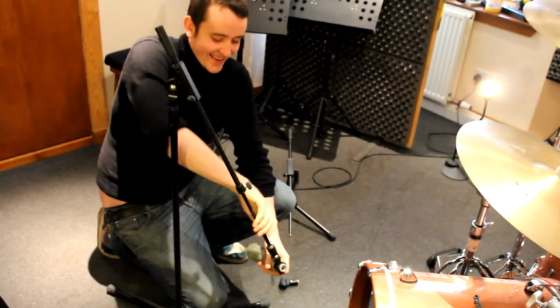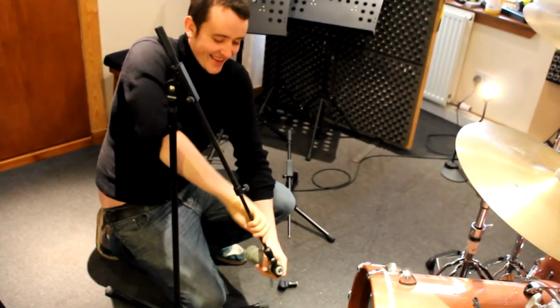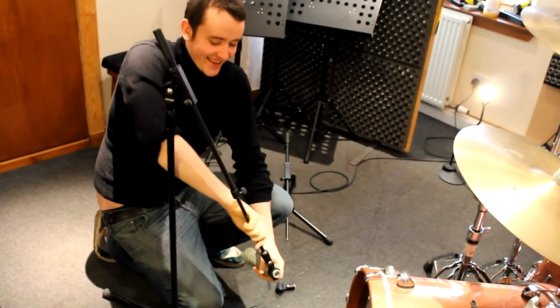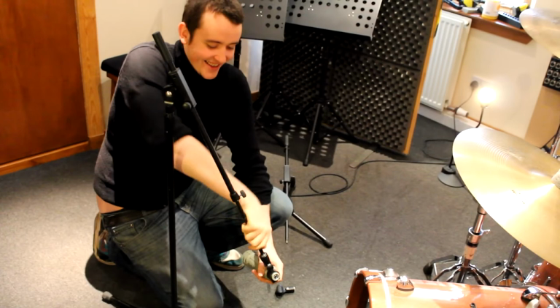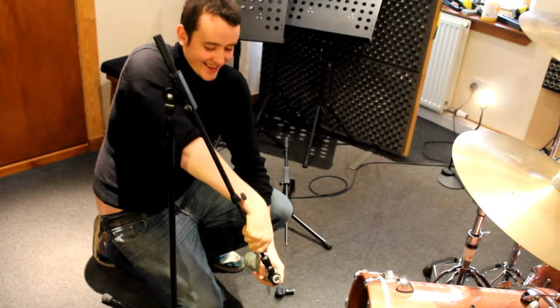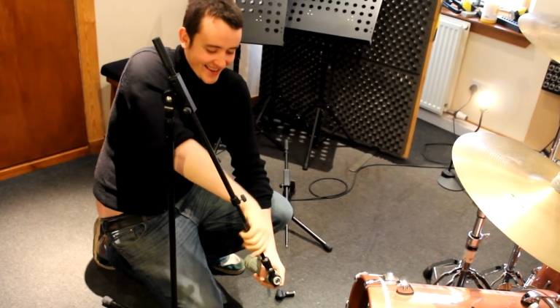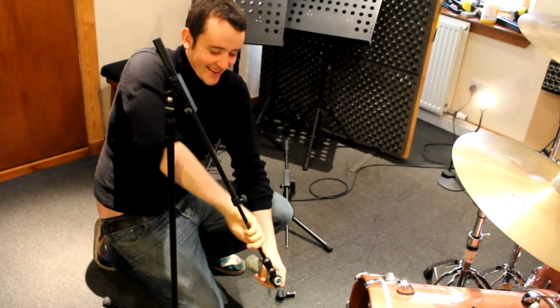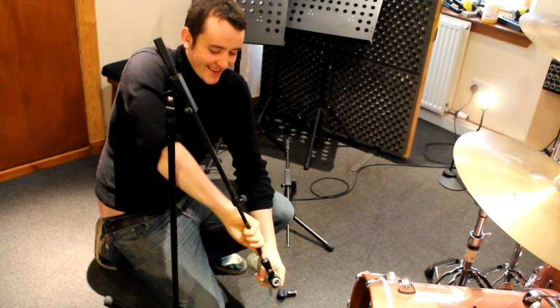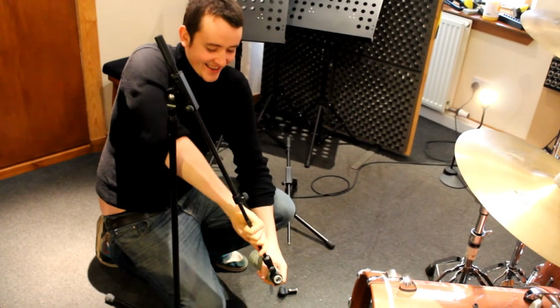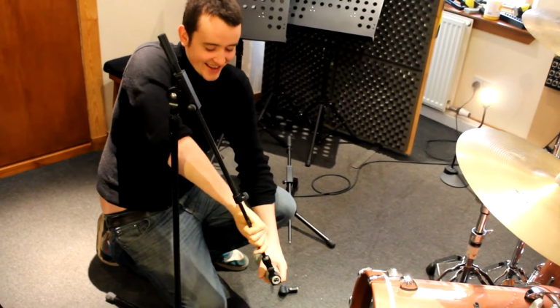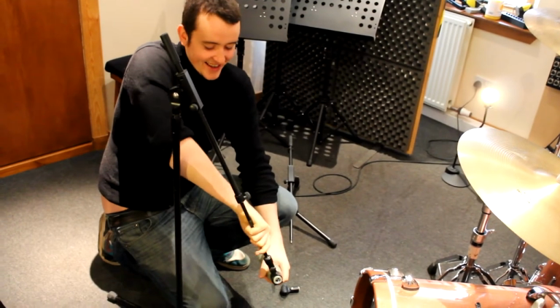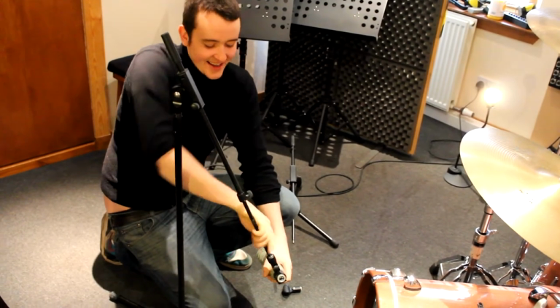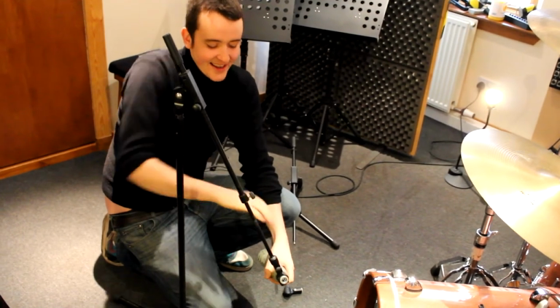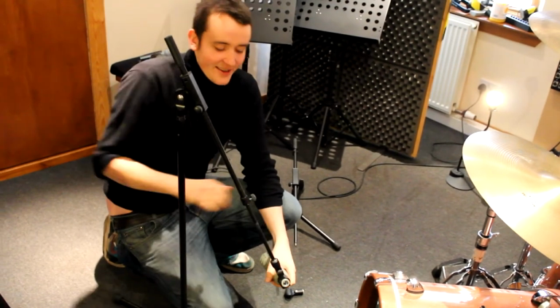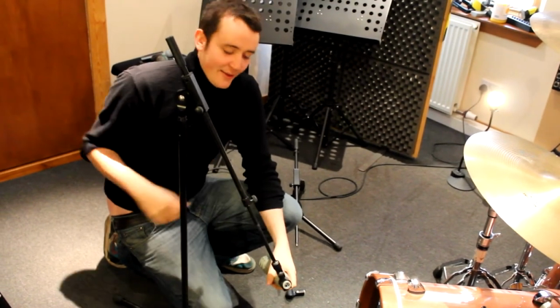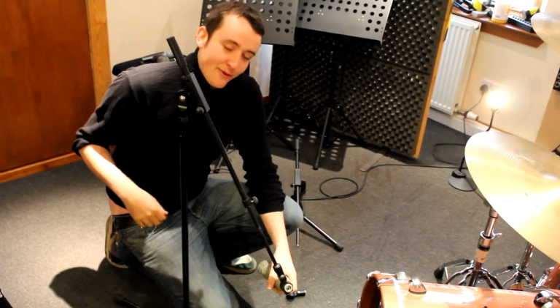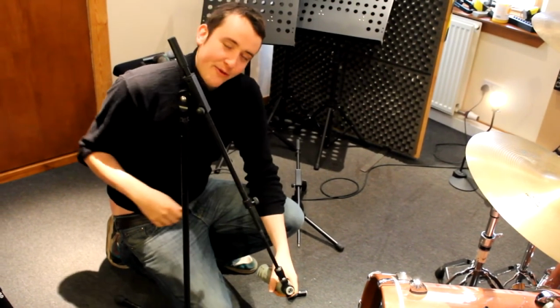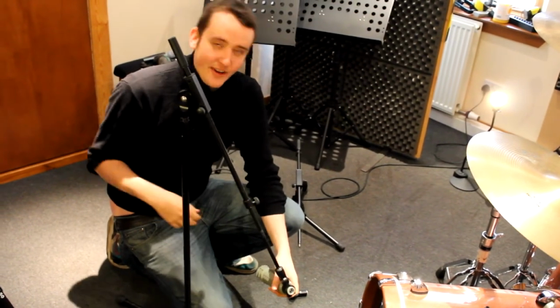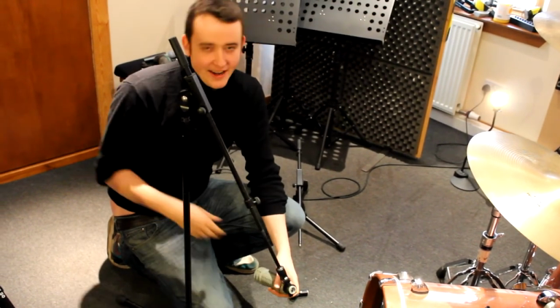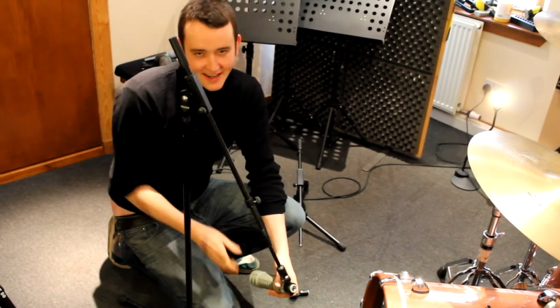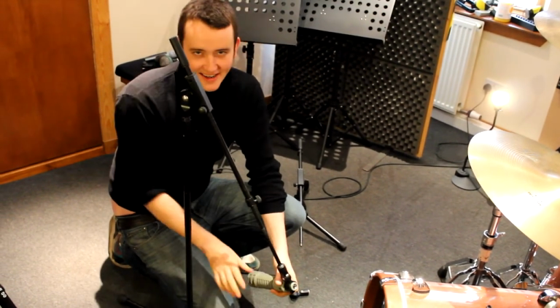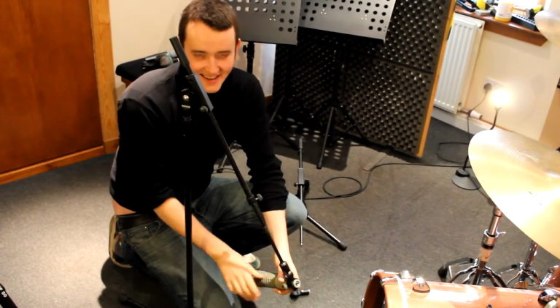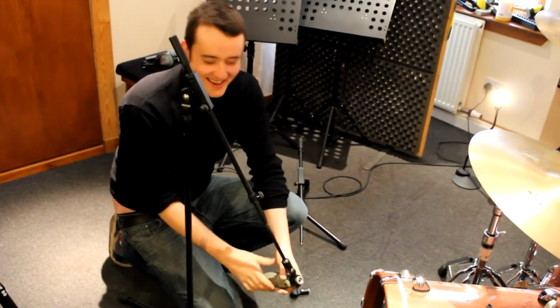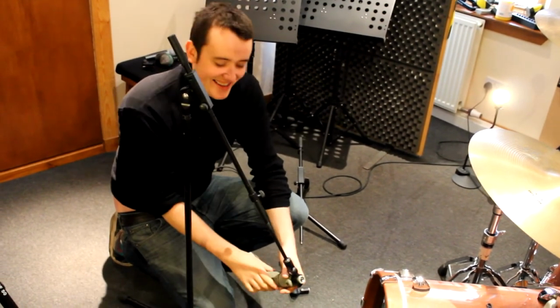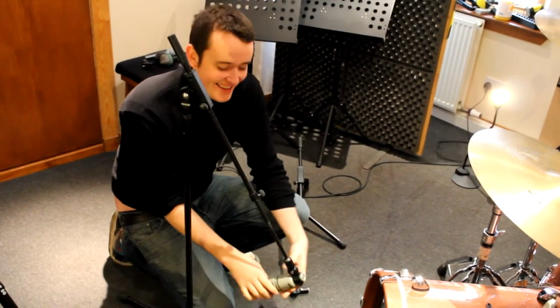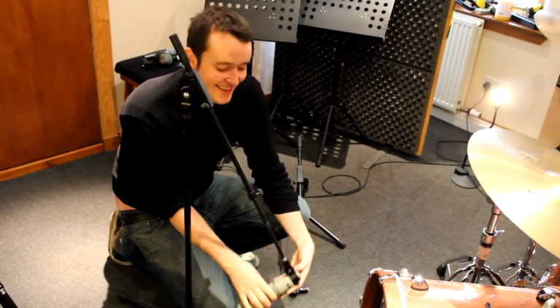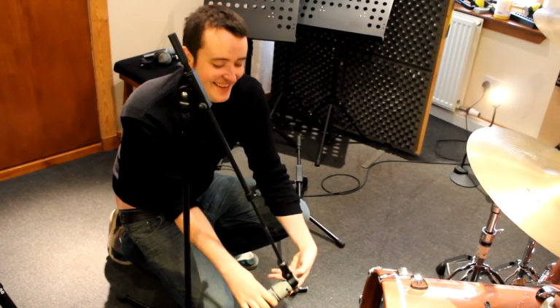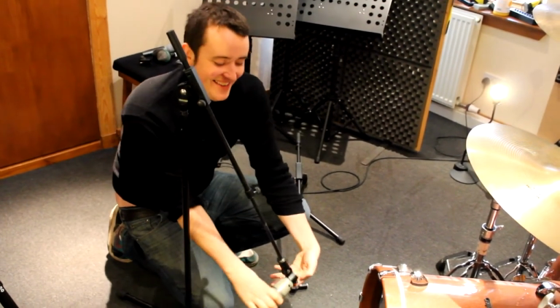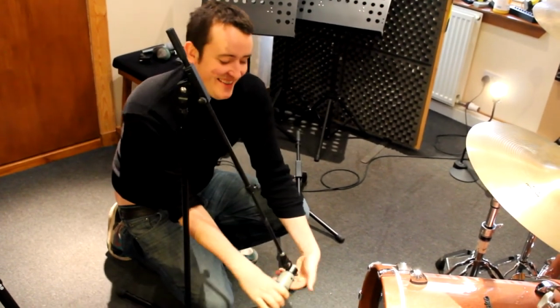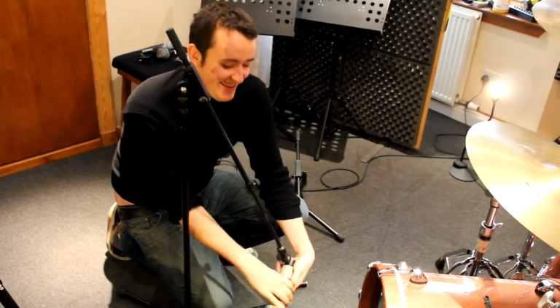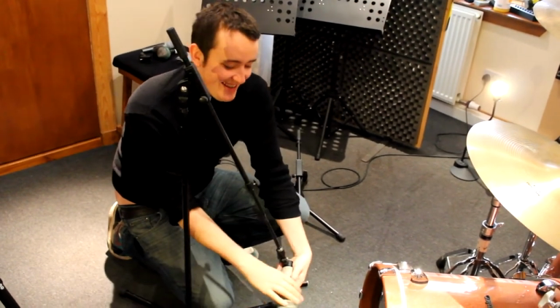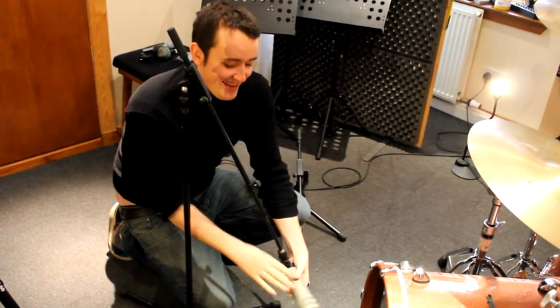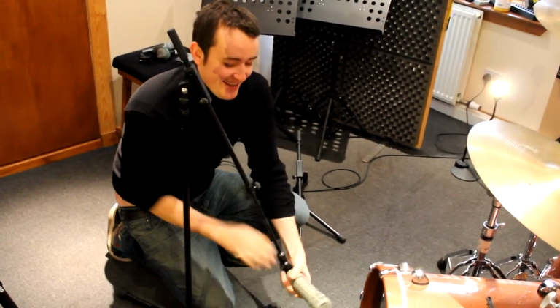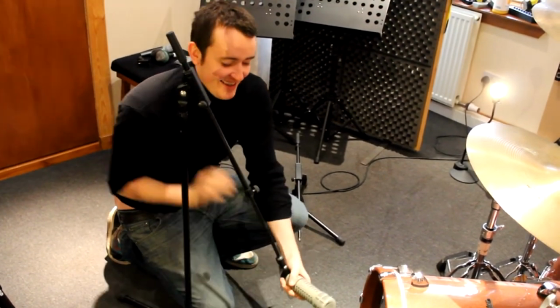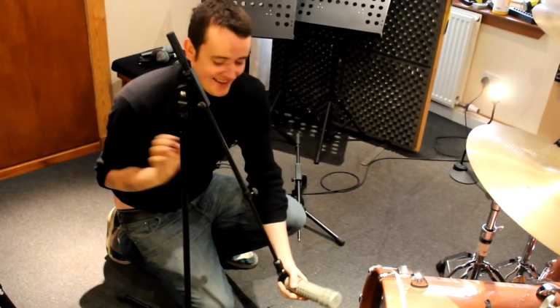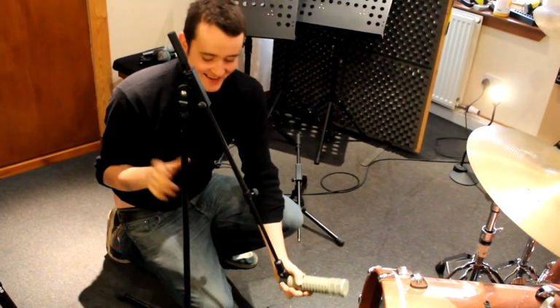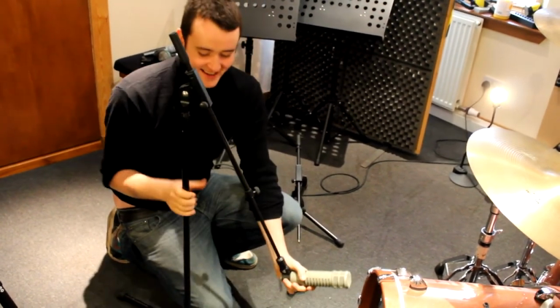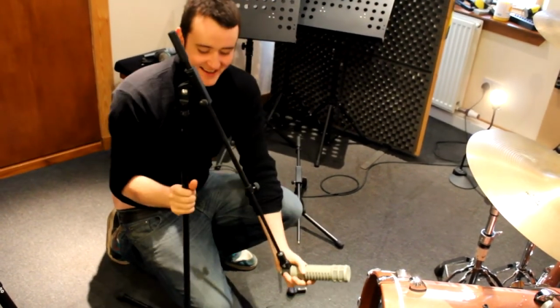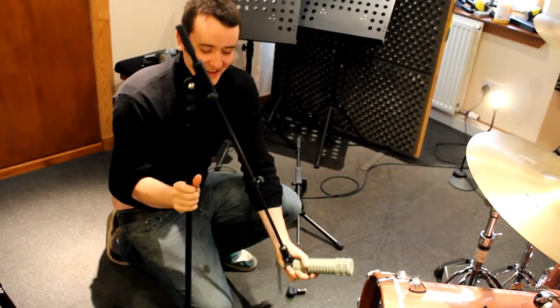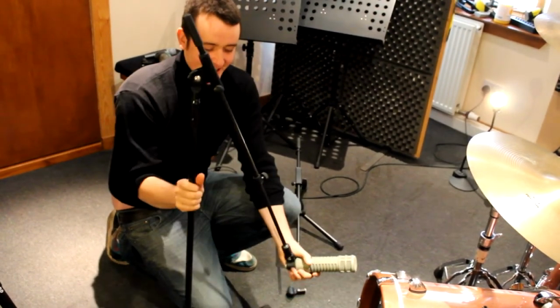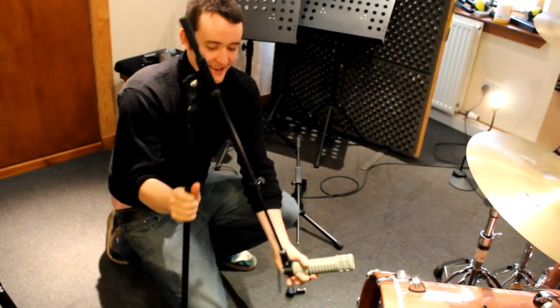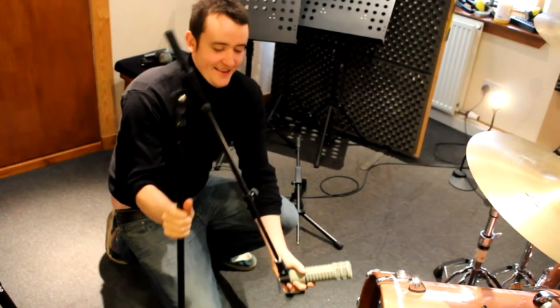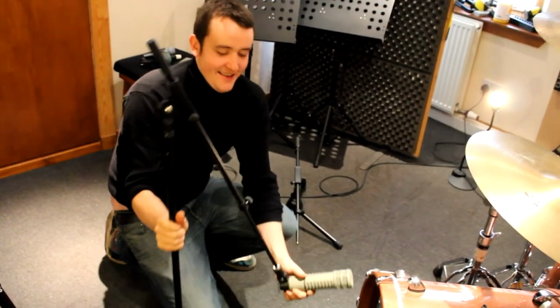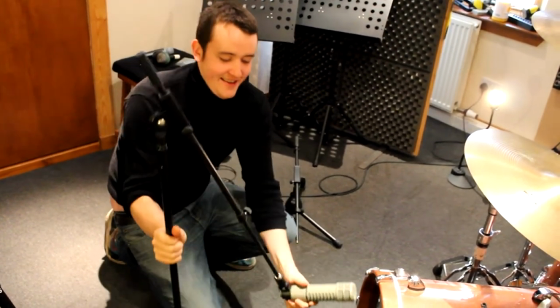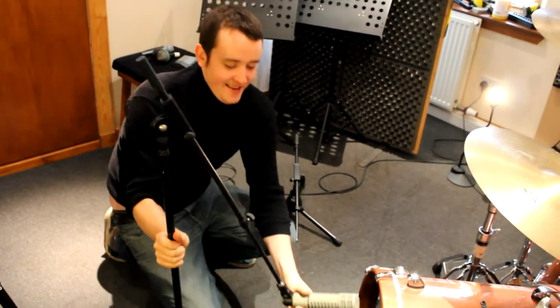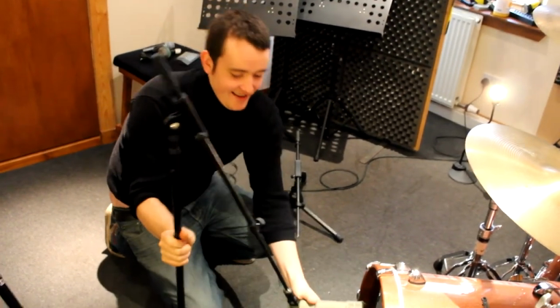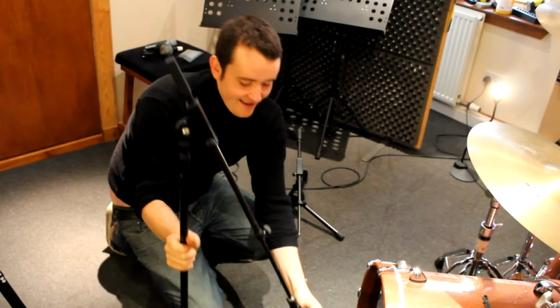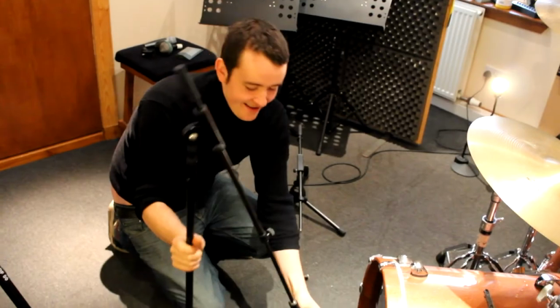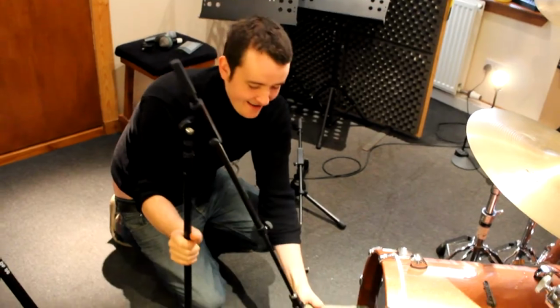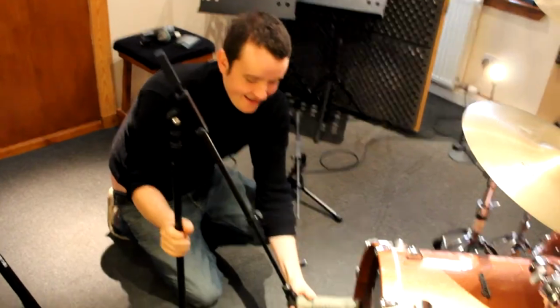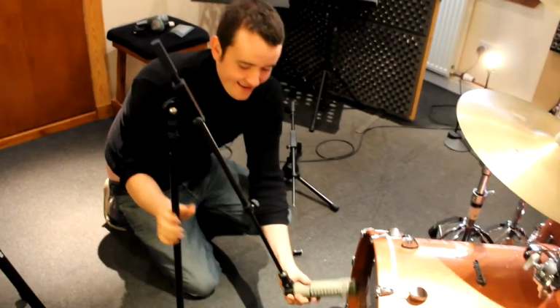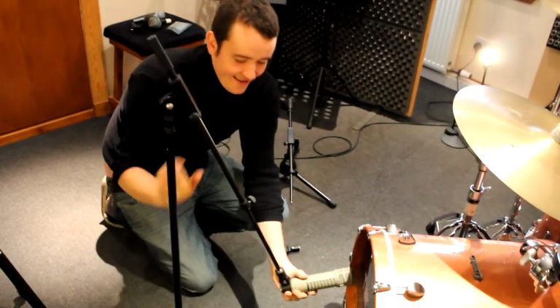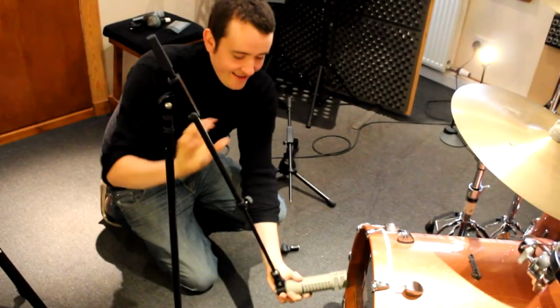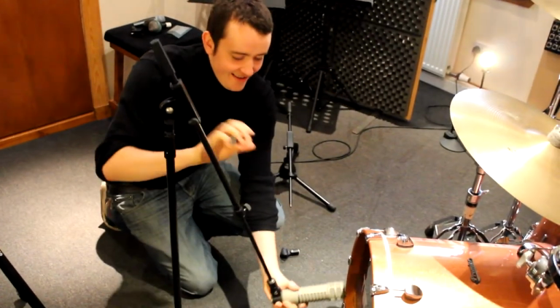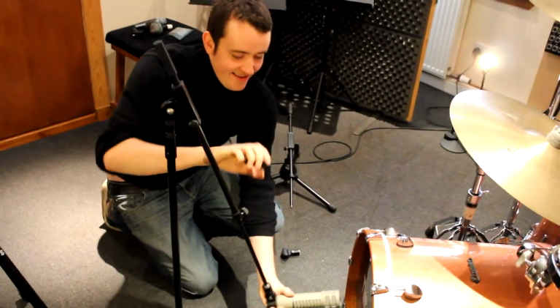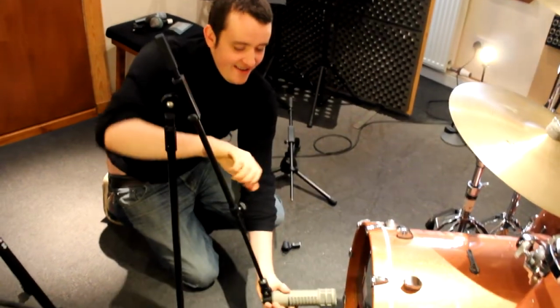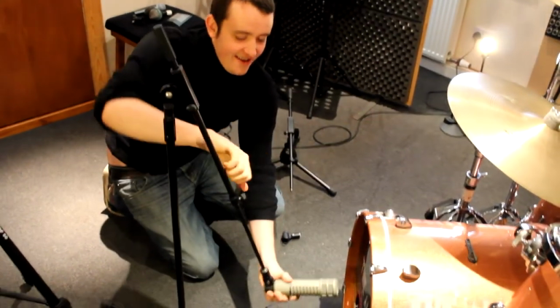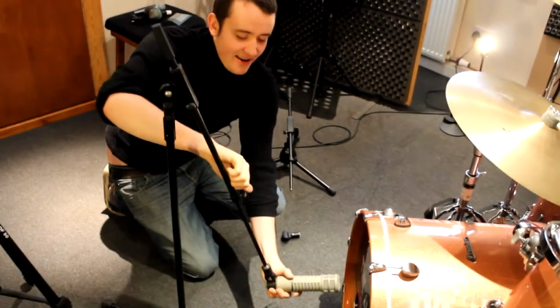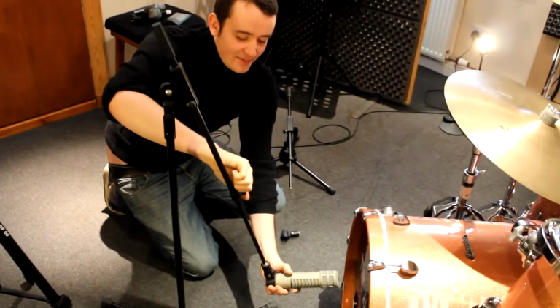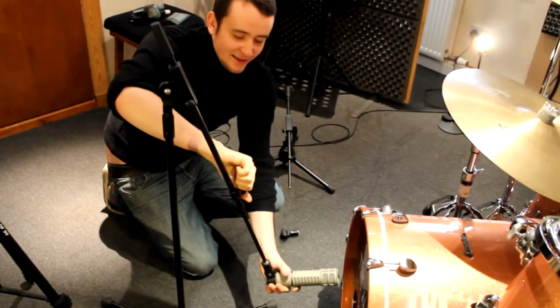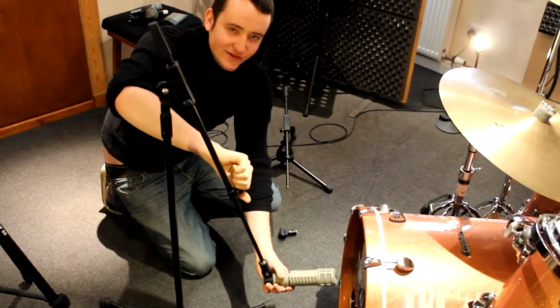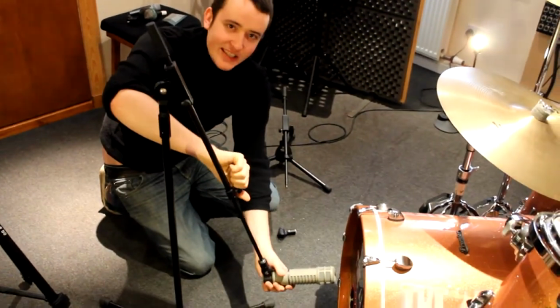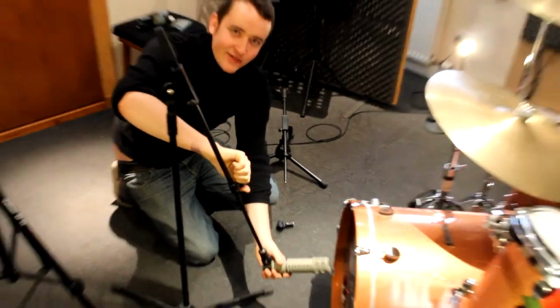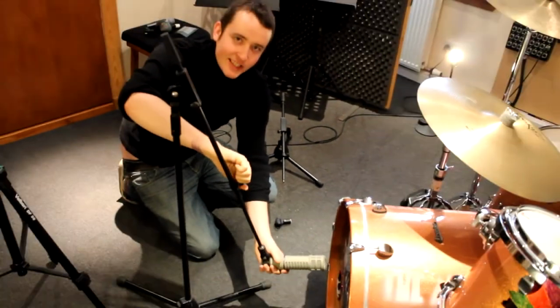How are you getting on there, Gav? Fine. Look like you're really enjoying that Electro-Voice microphone. Oh, it's my favourite.